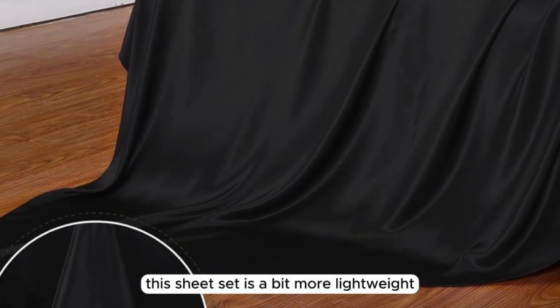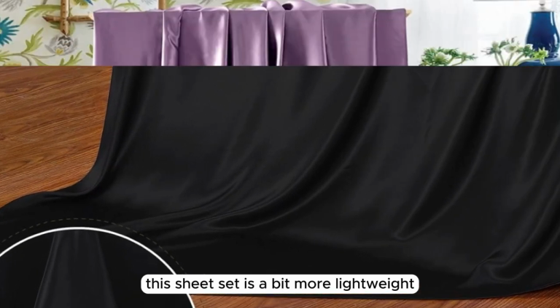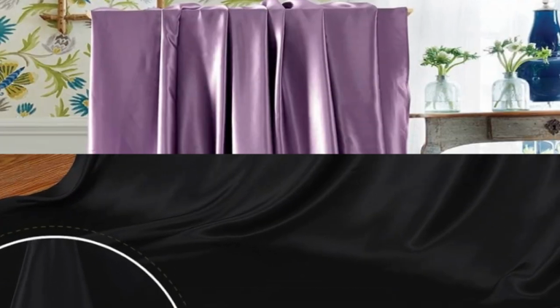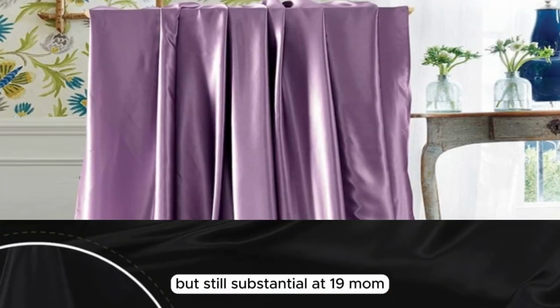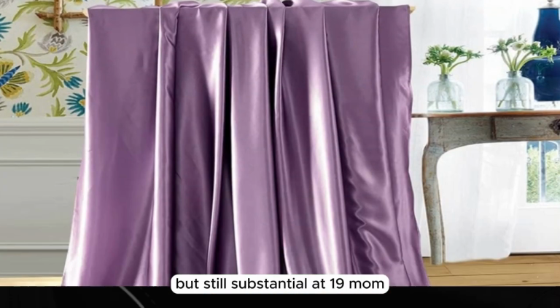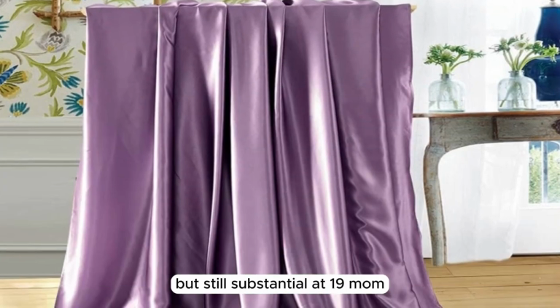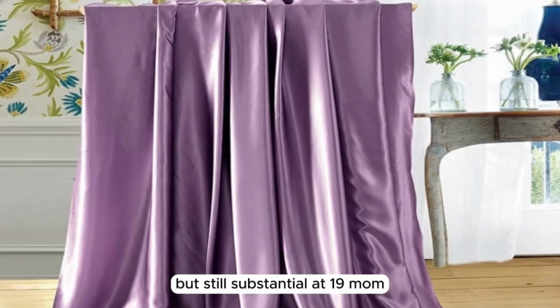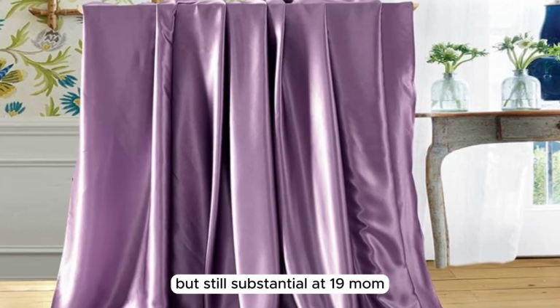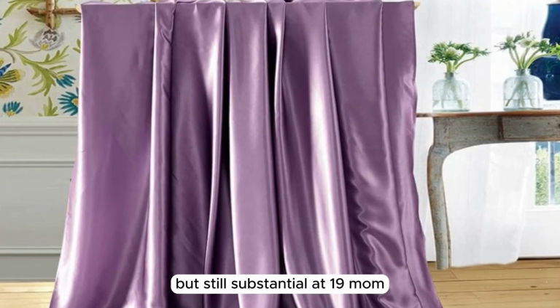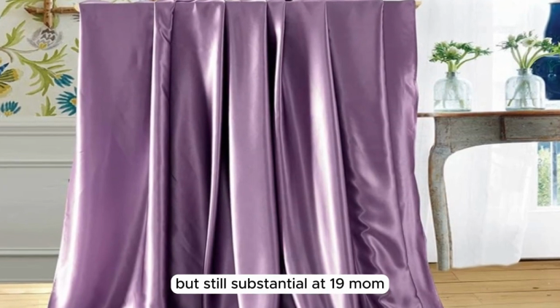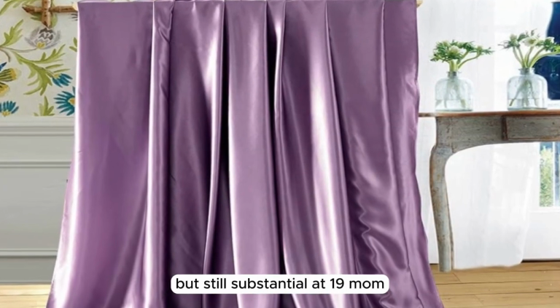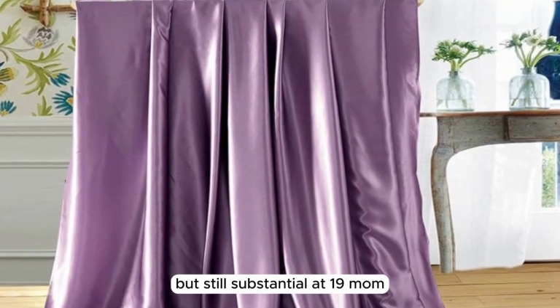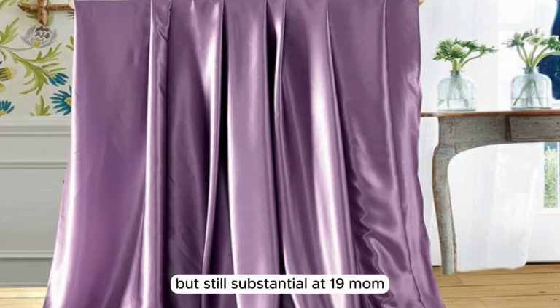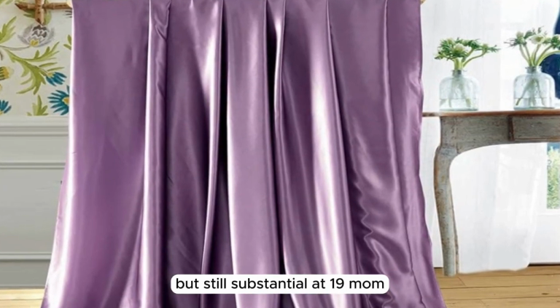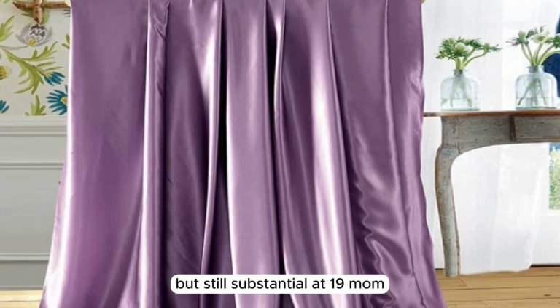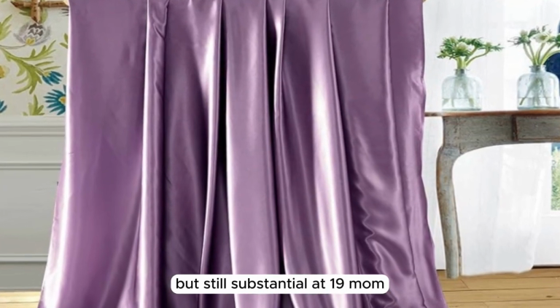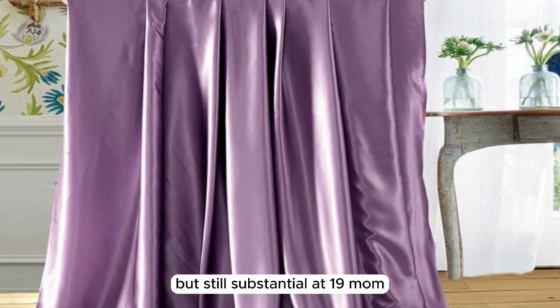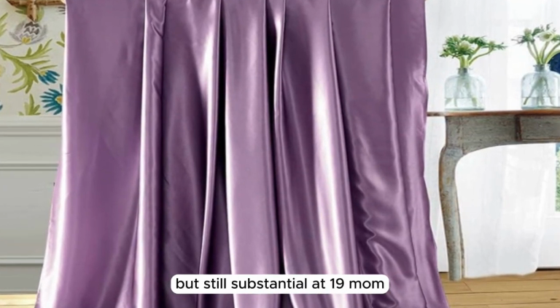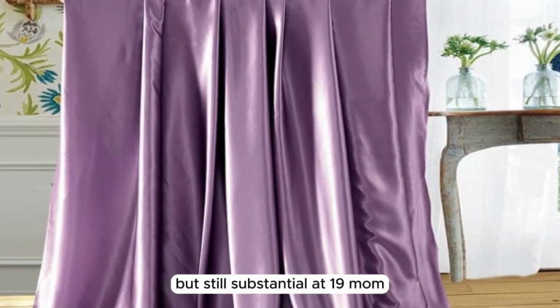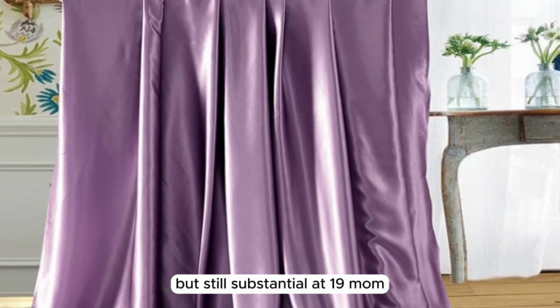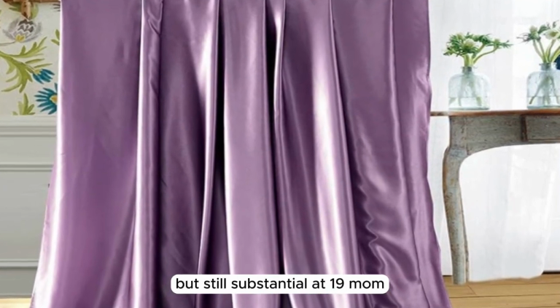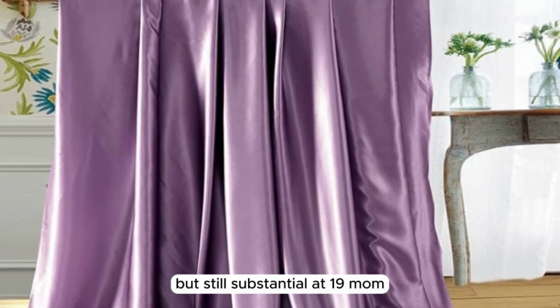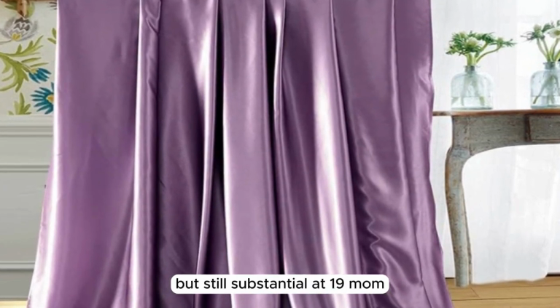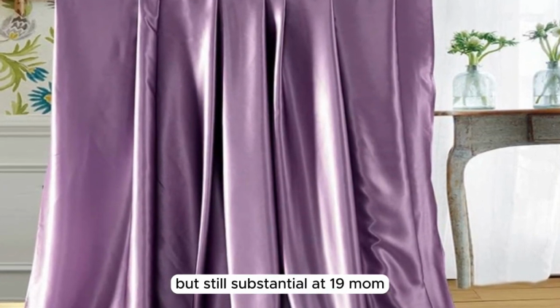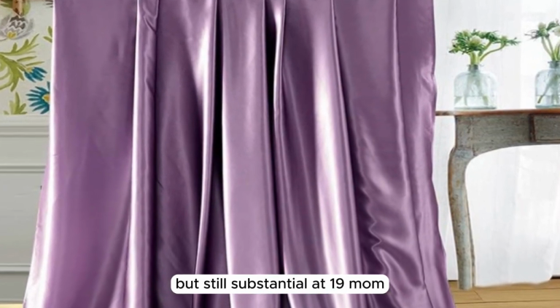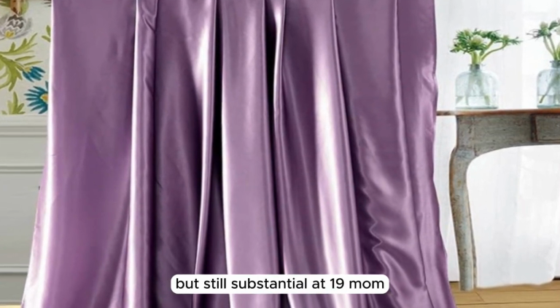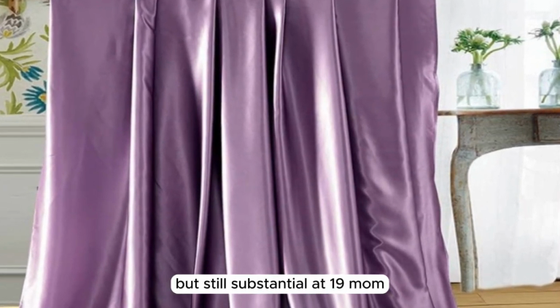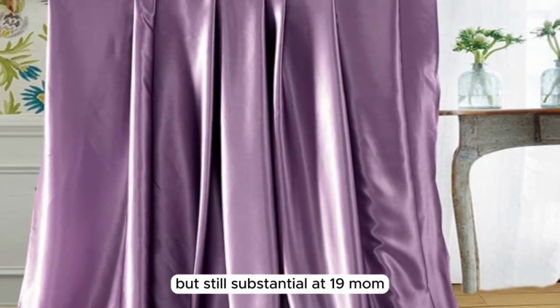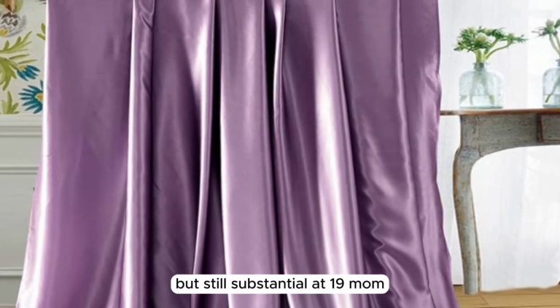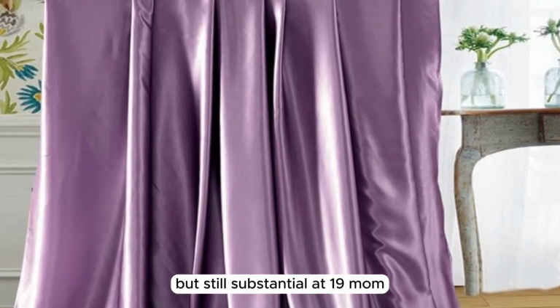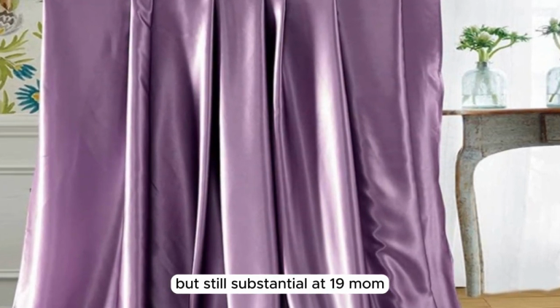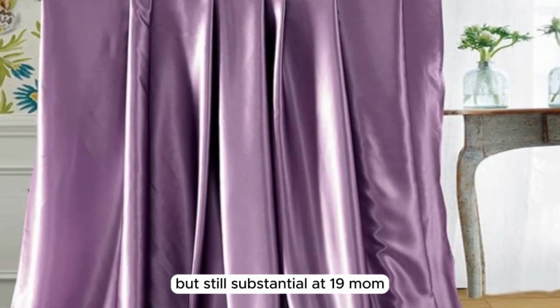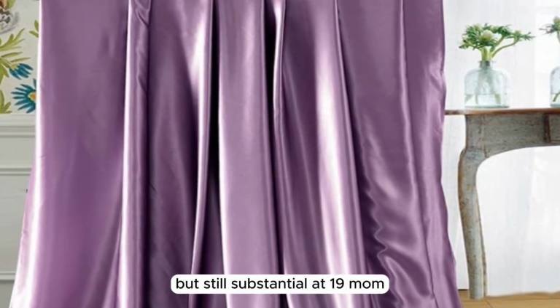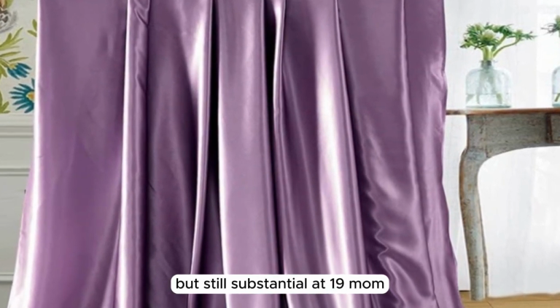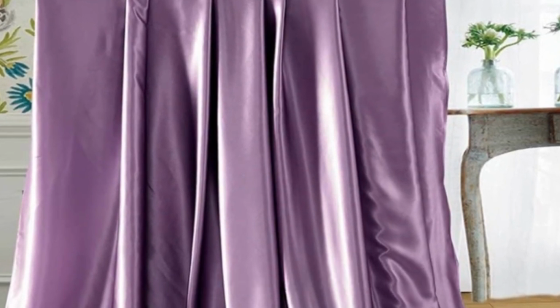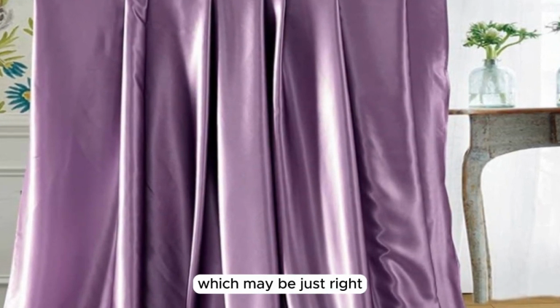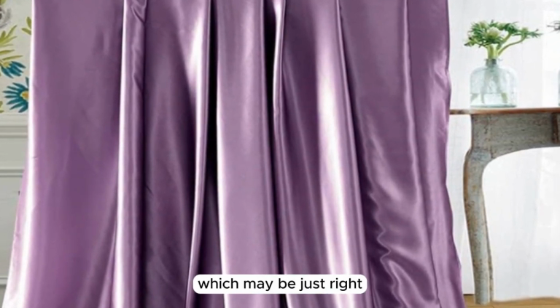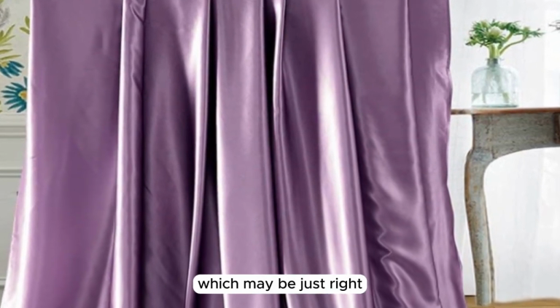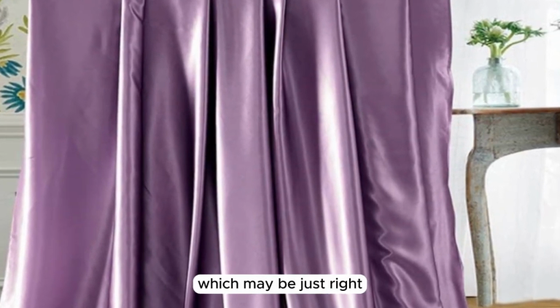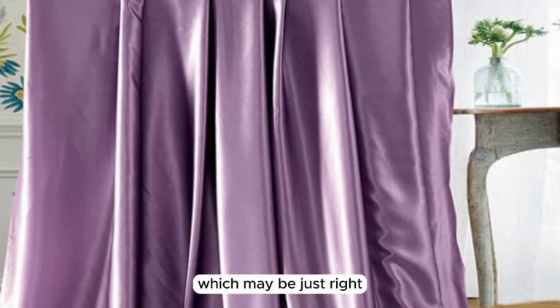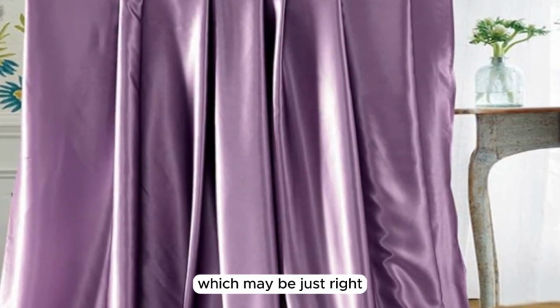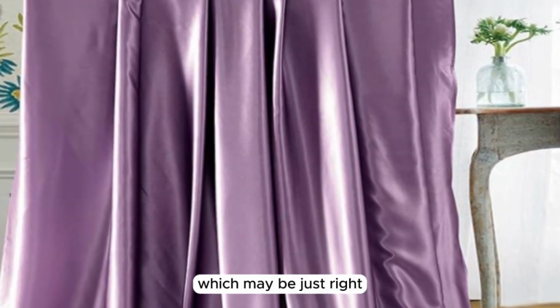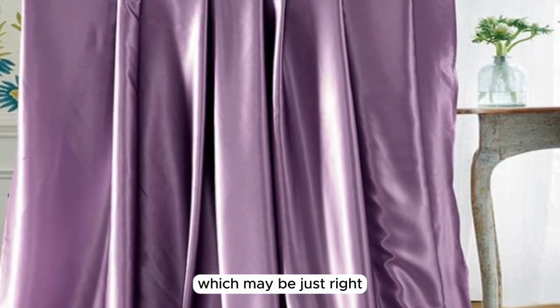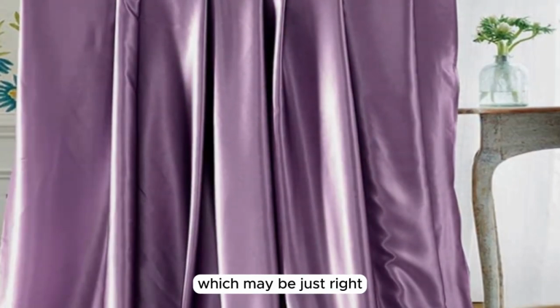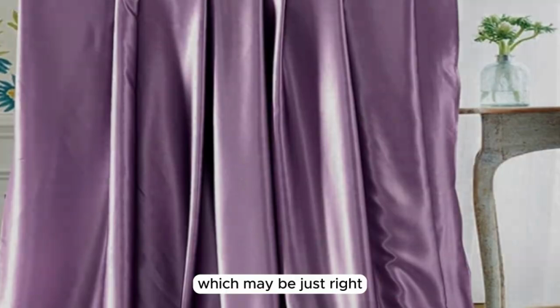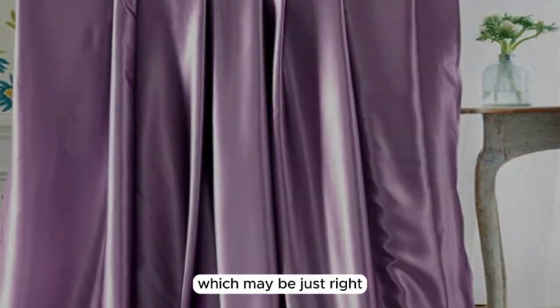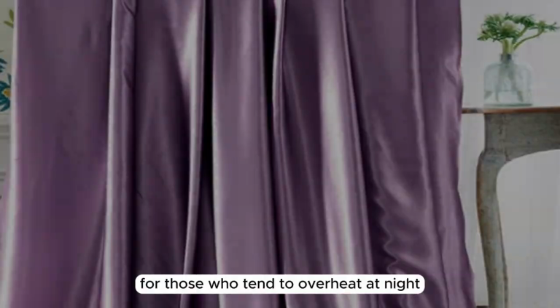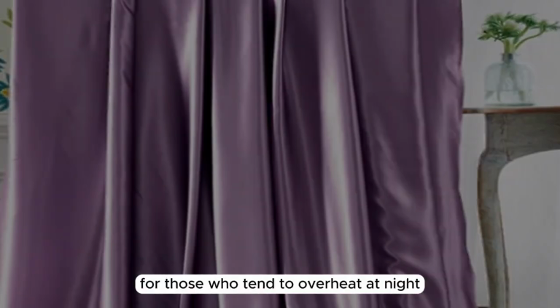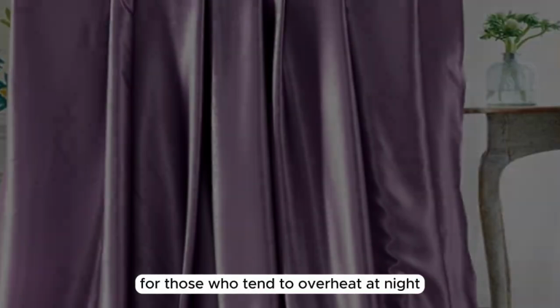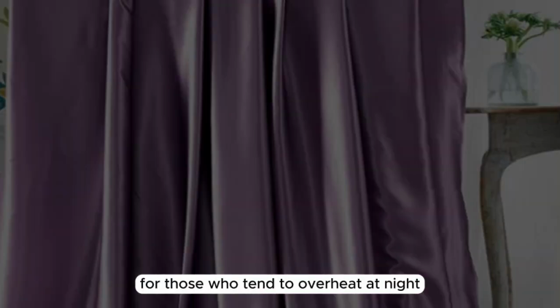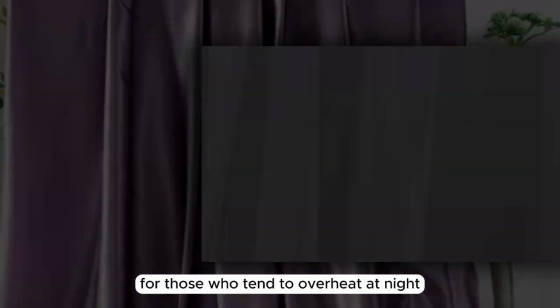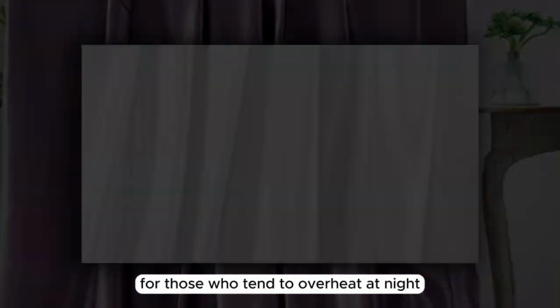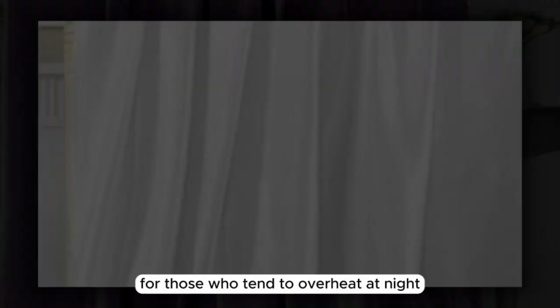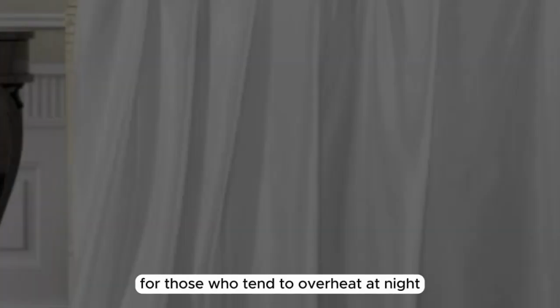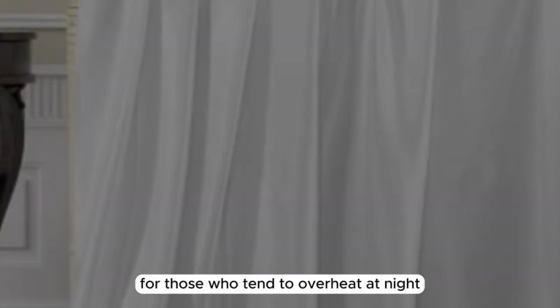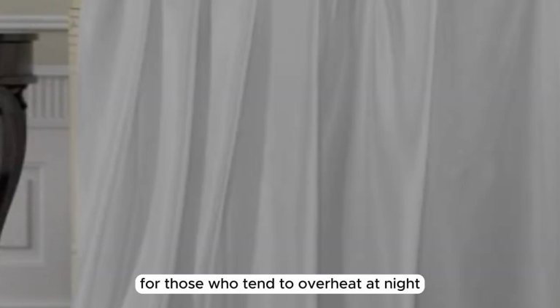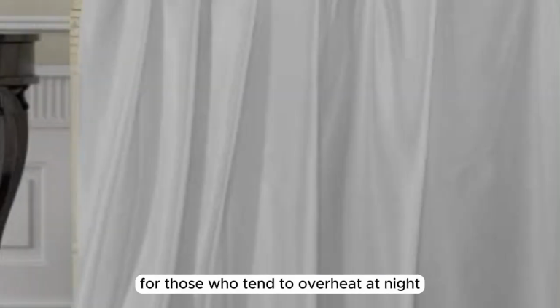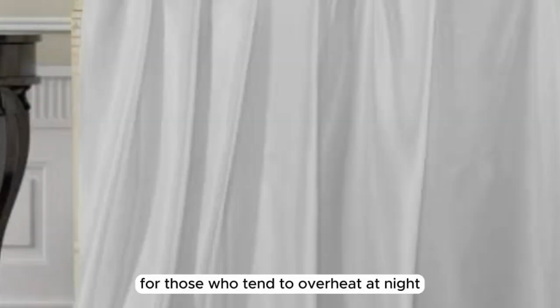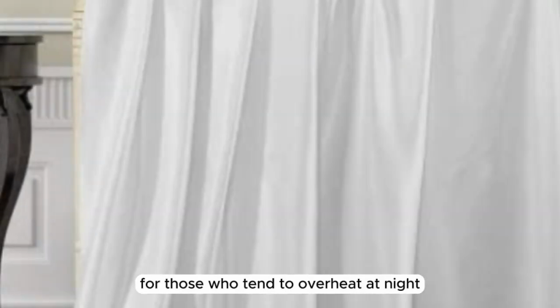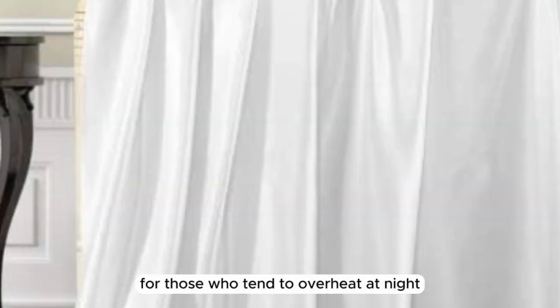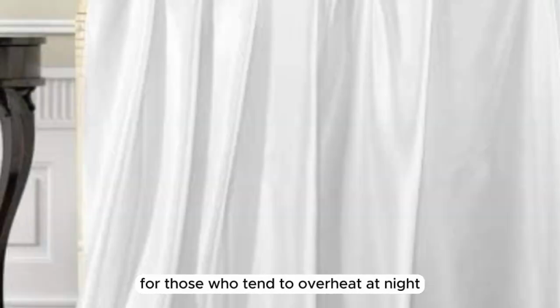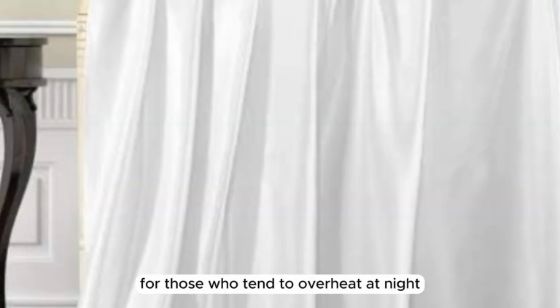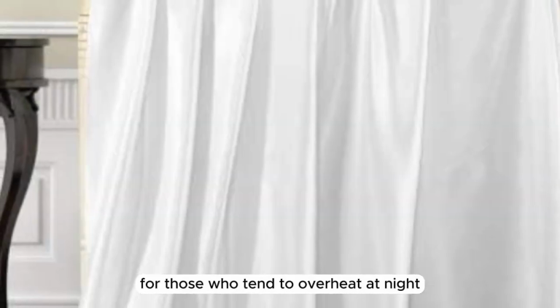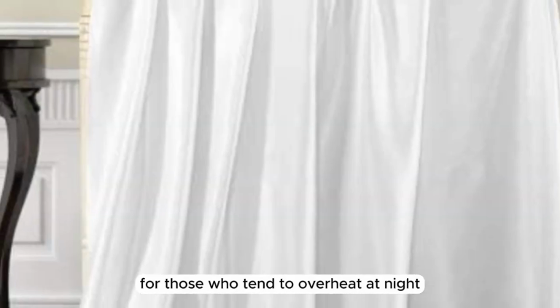but still substantial, at 19 momme, which may be just right for those who tend to overheat at night.